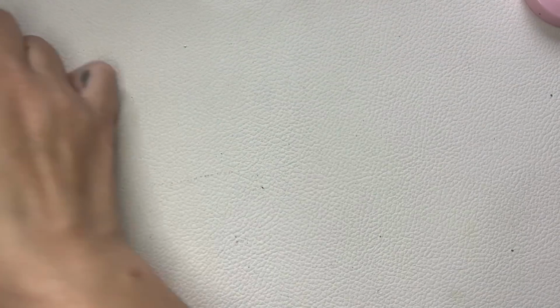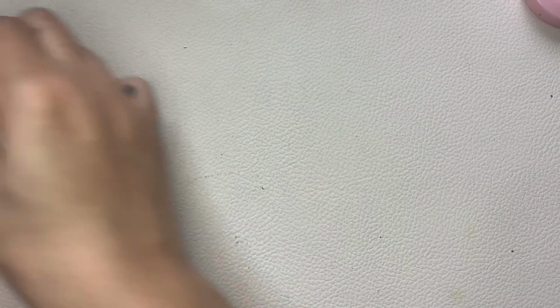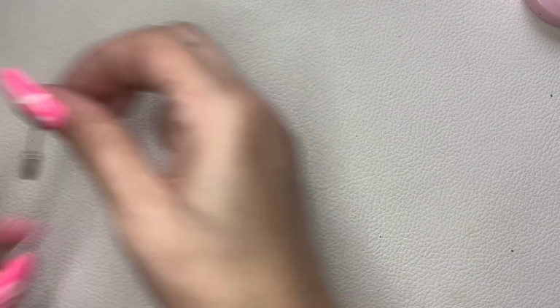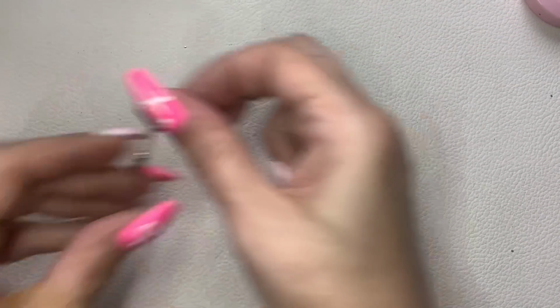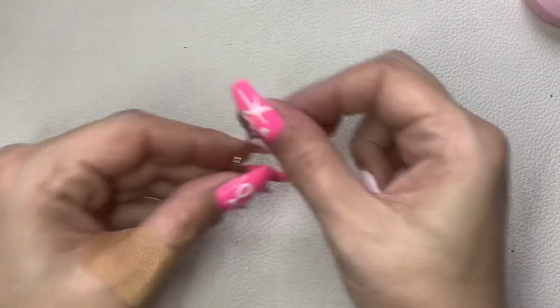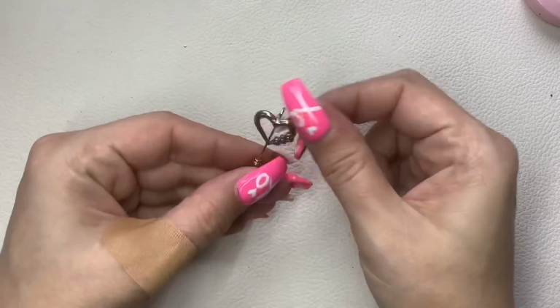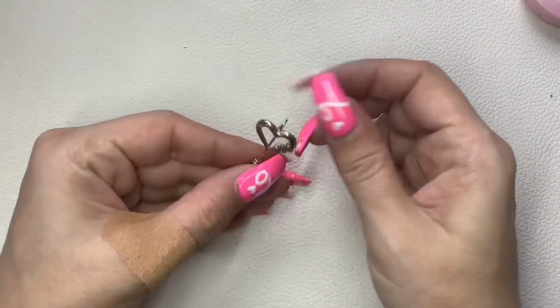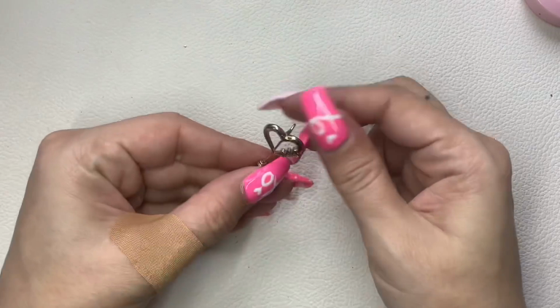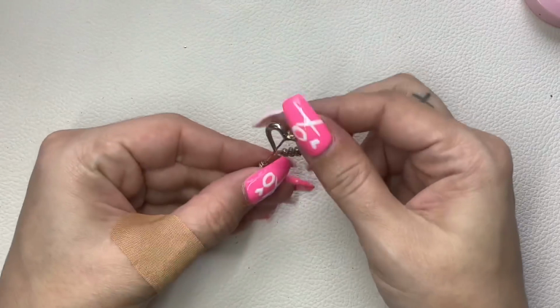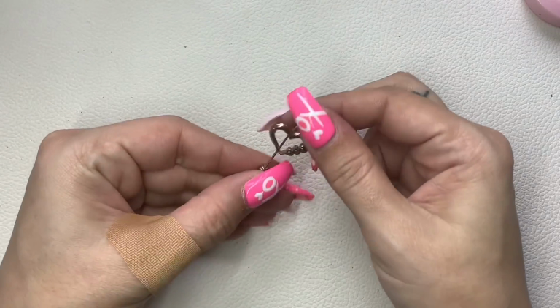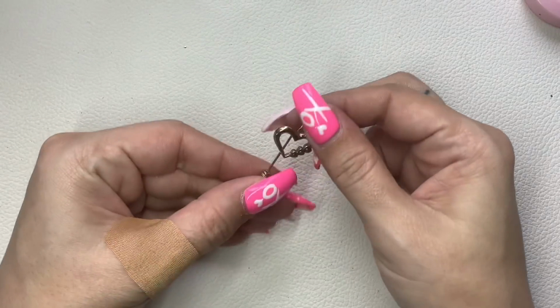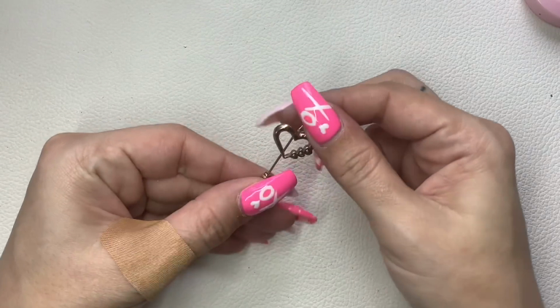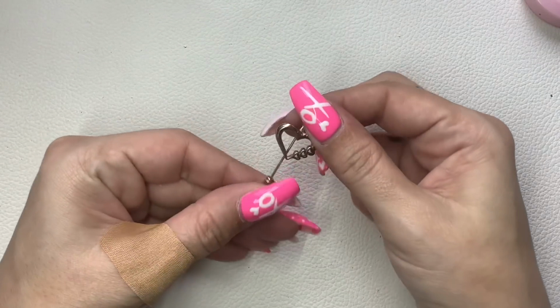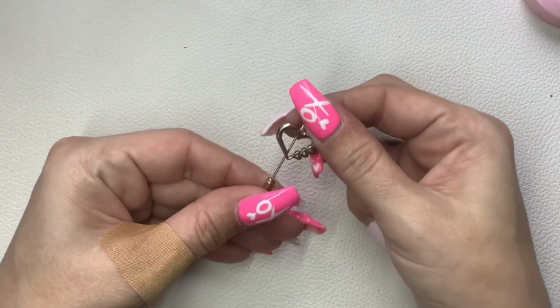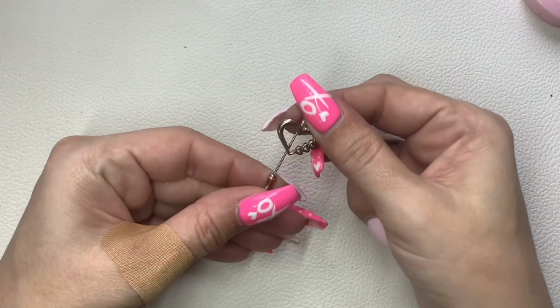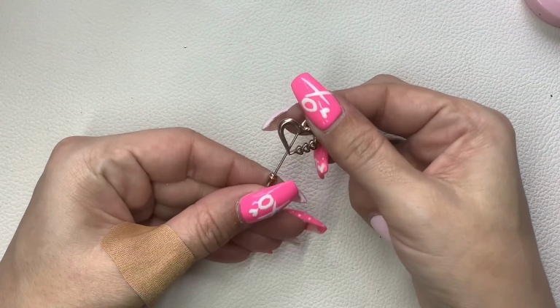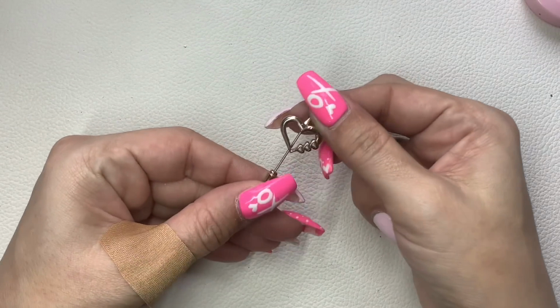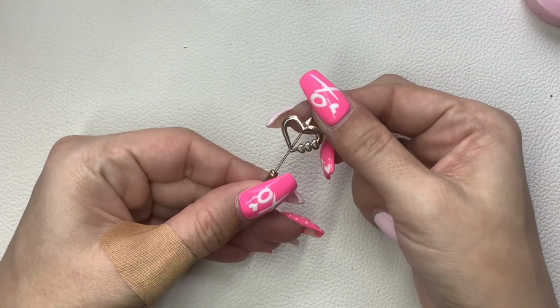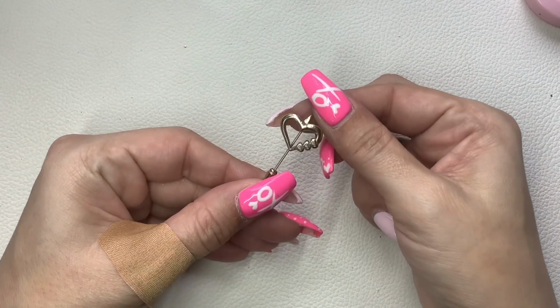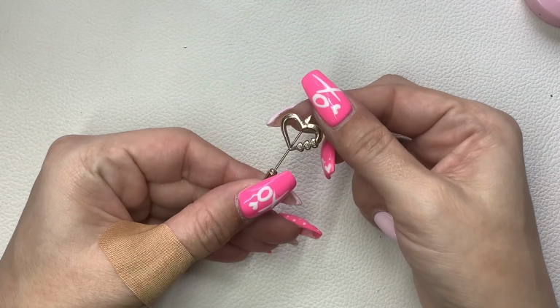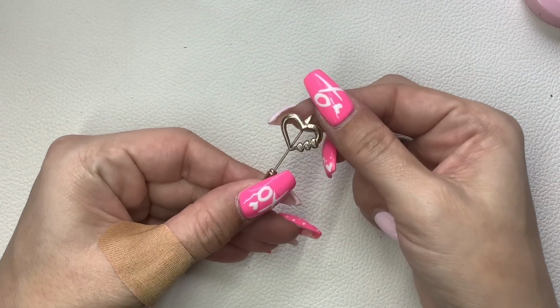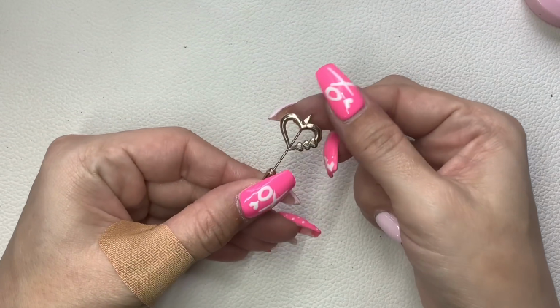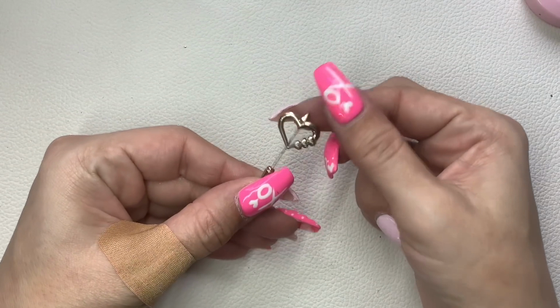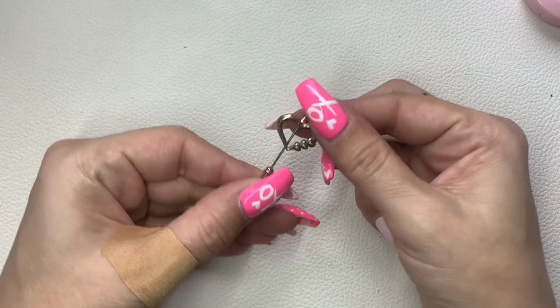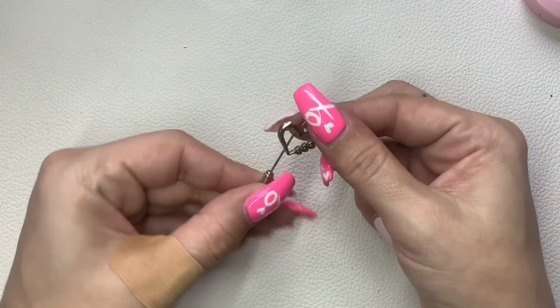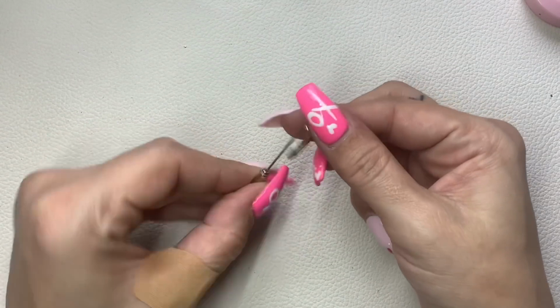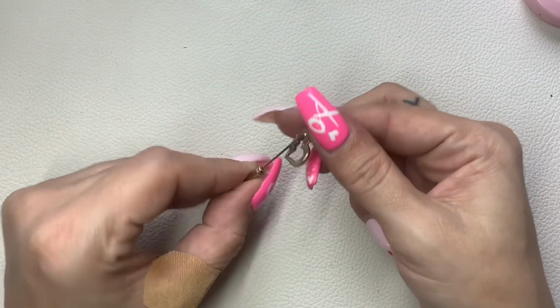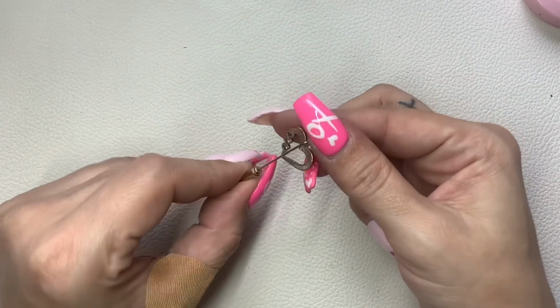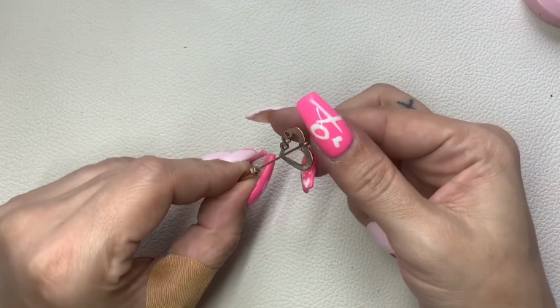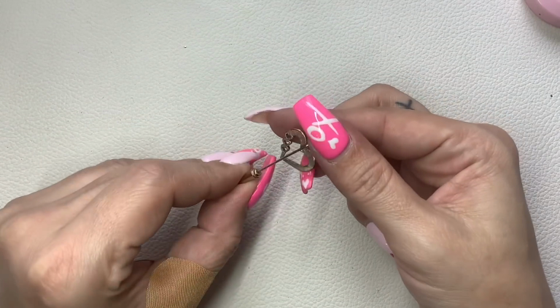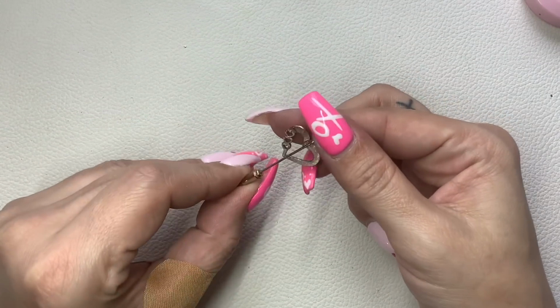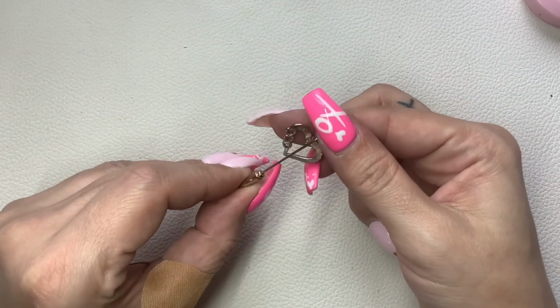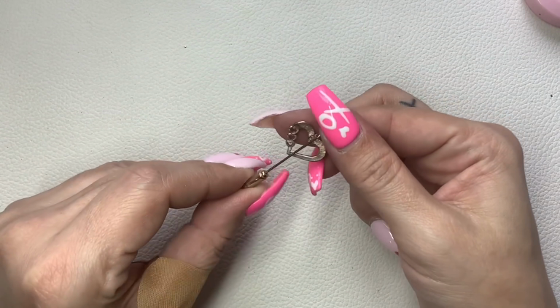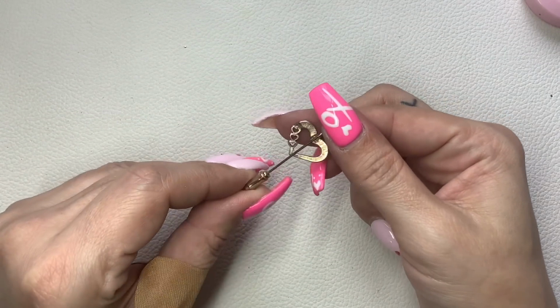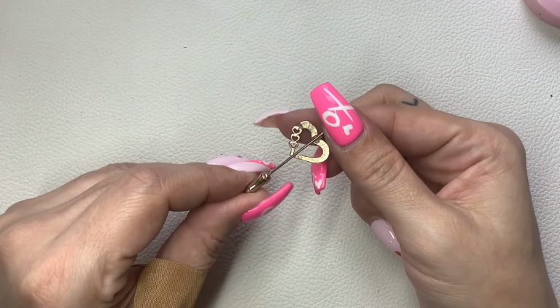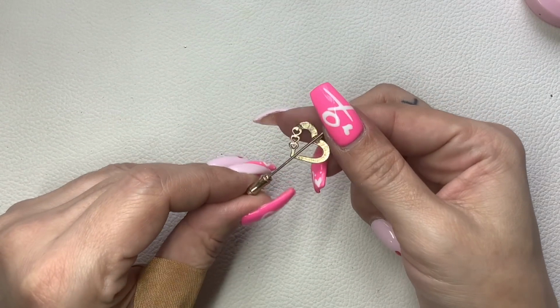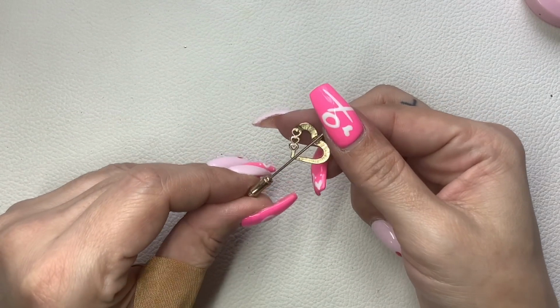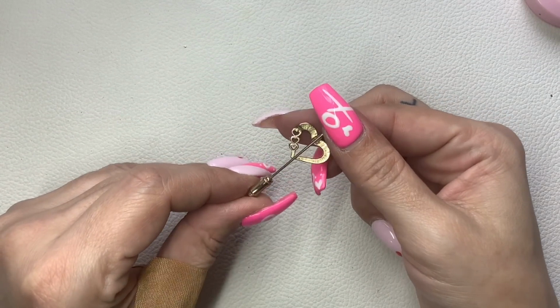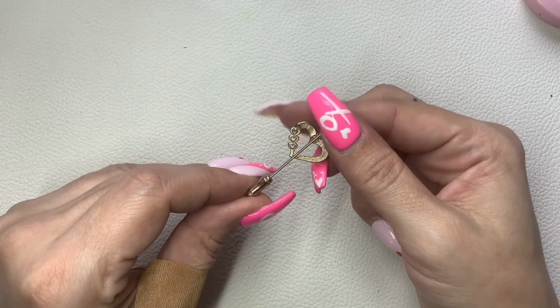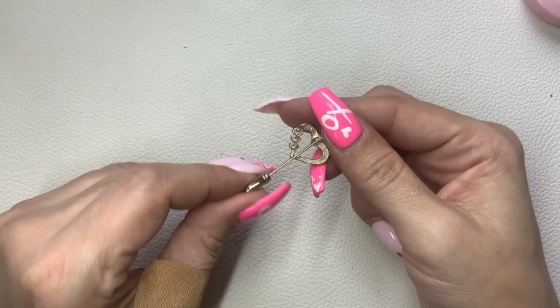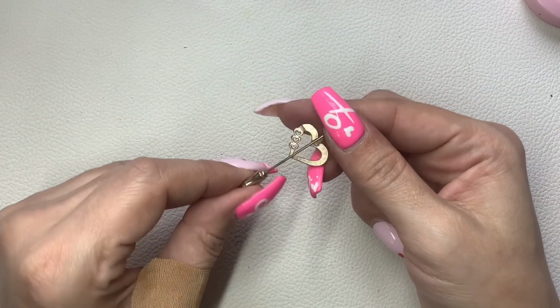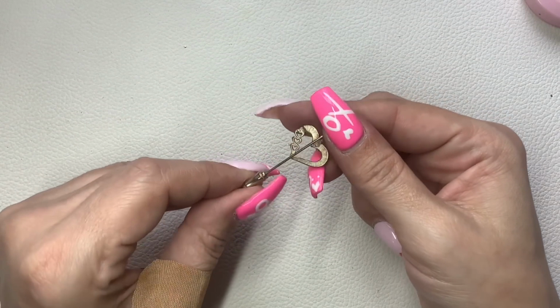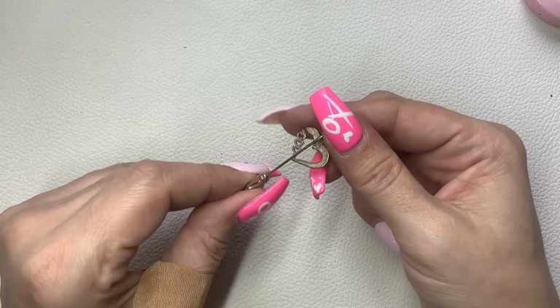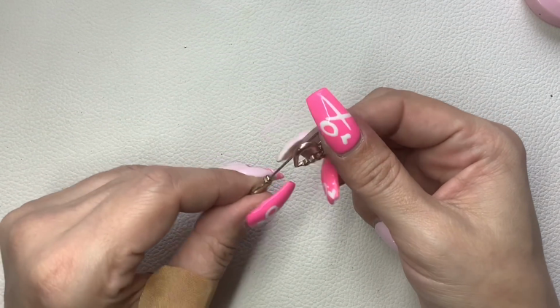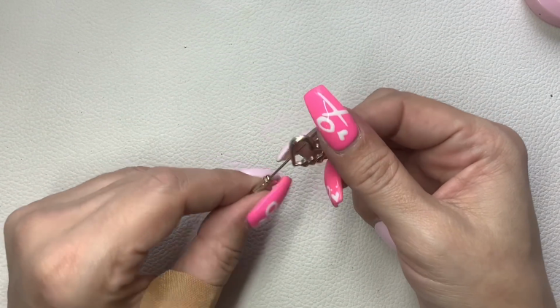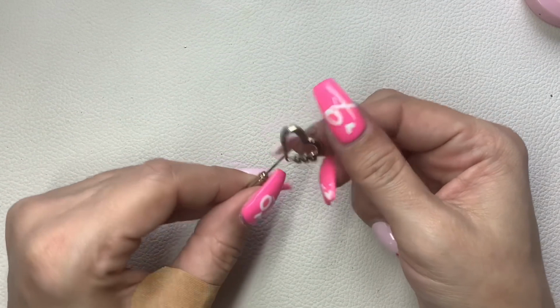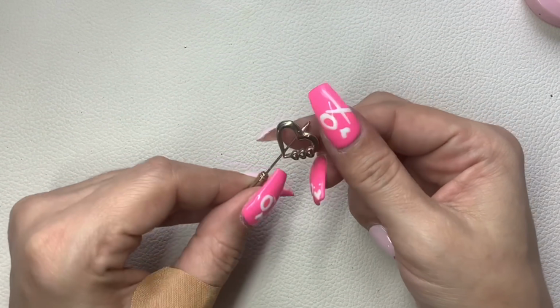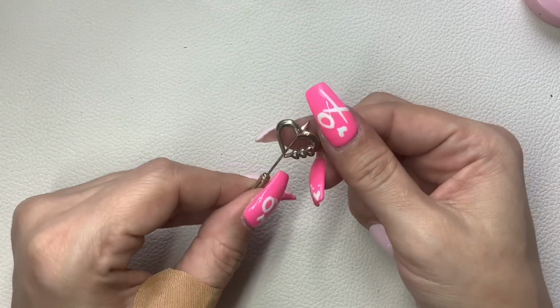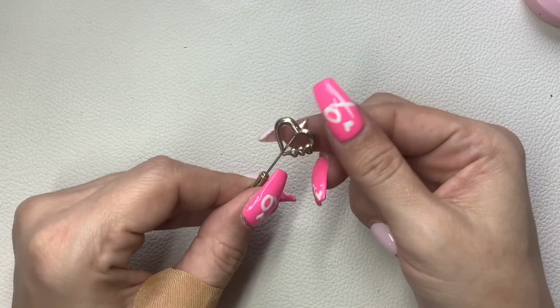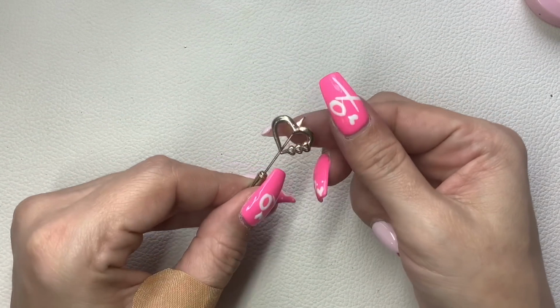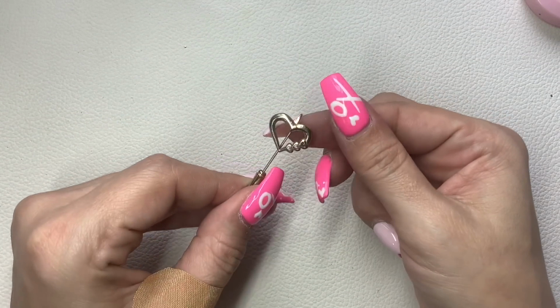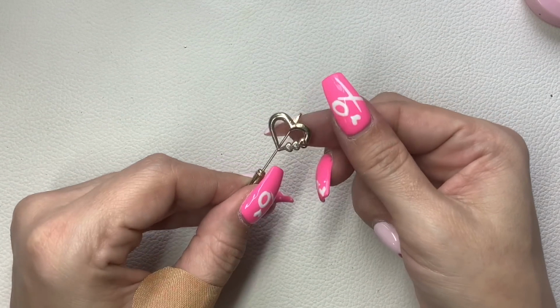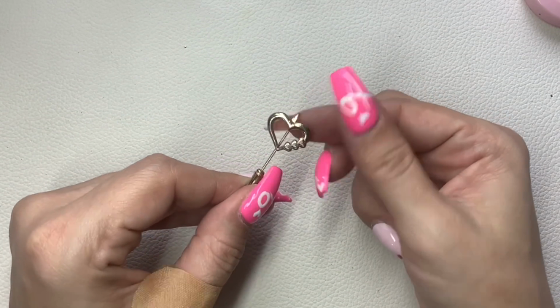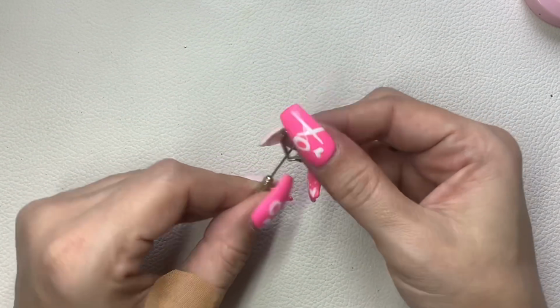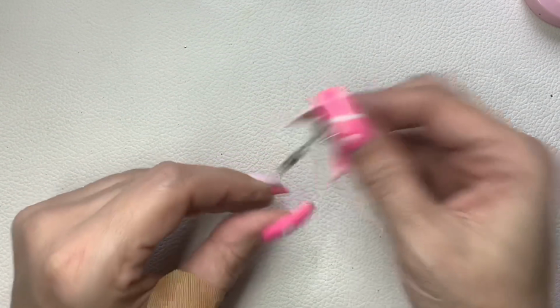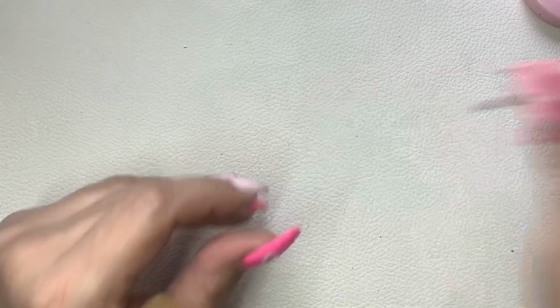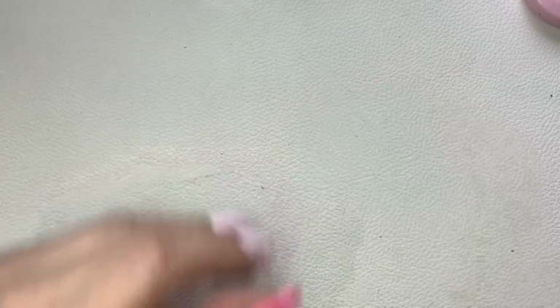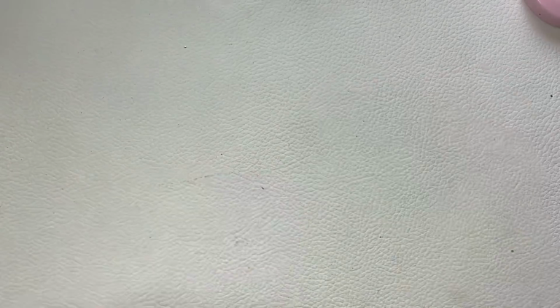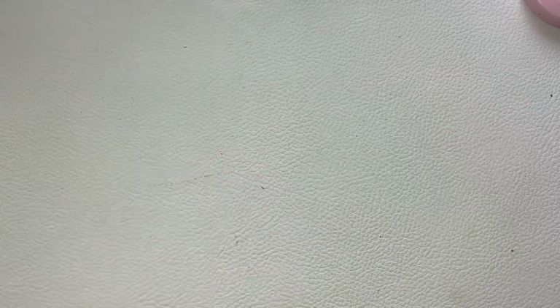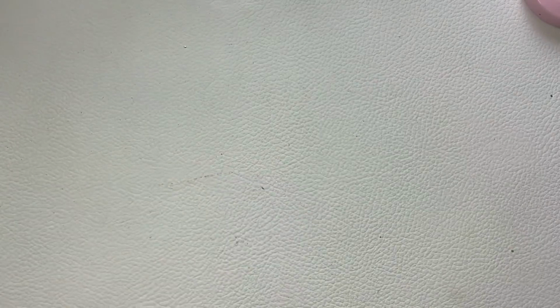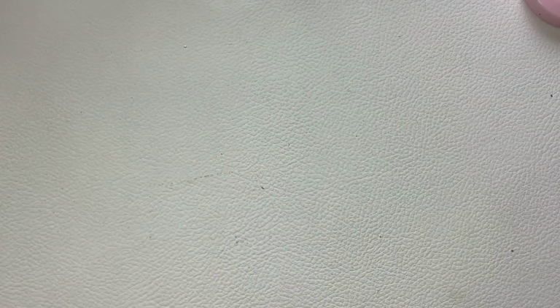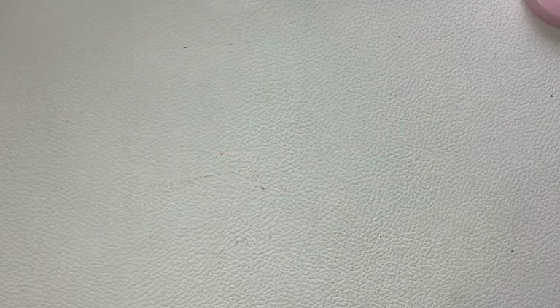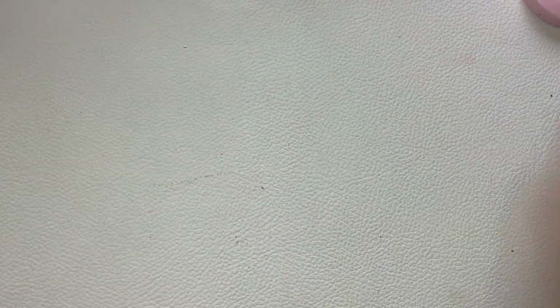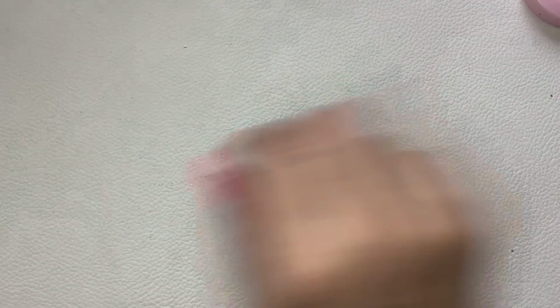We have this cute little heart stick pin — it's like a mini stick pin, so tiny. Two dollars. Gold tone.